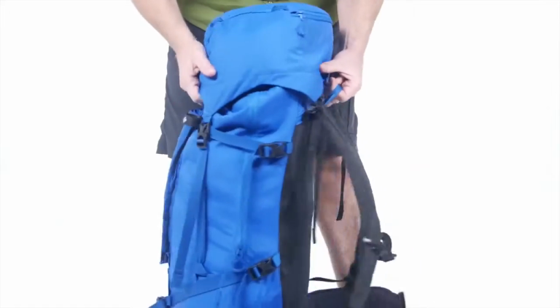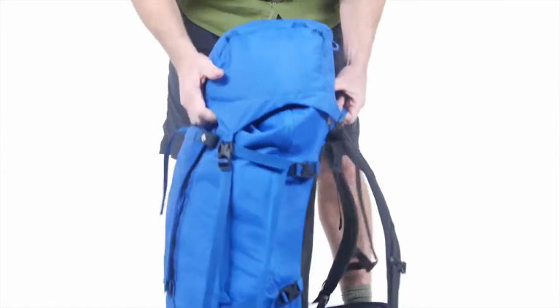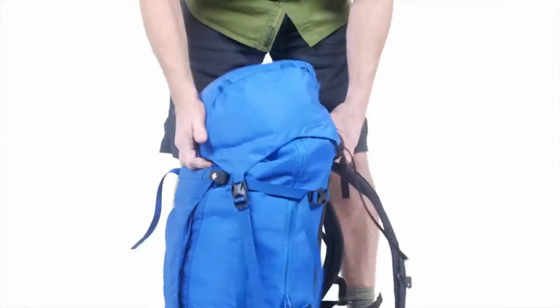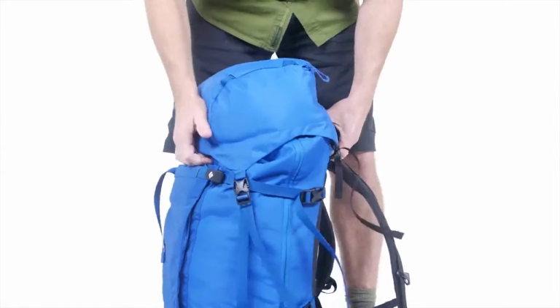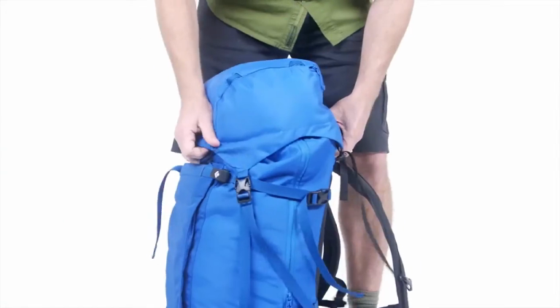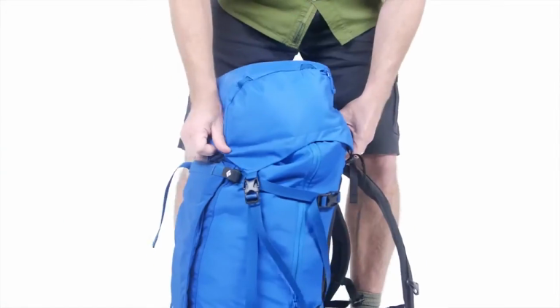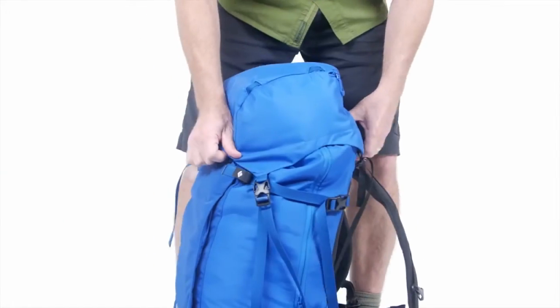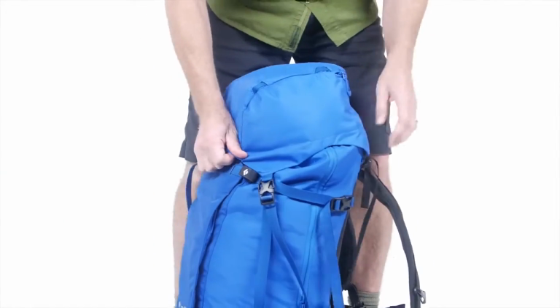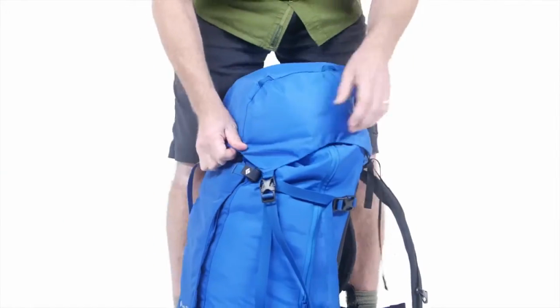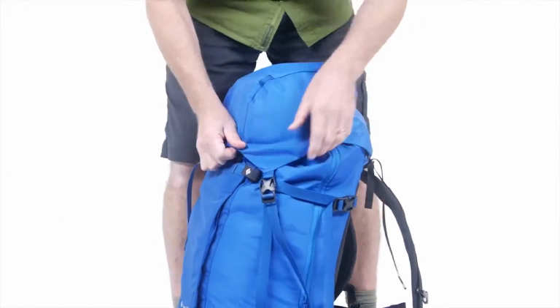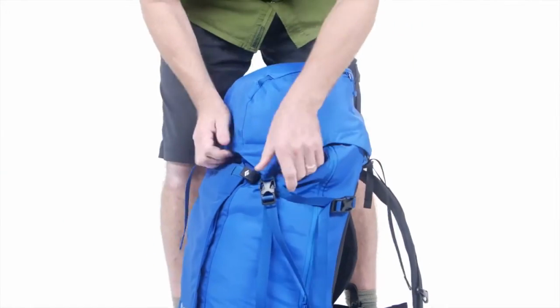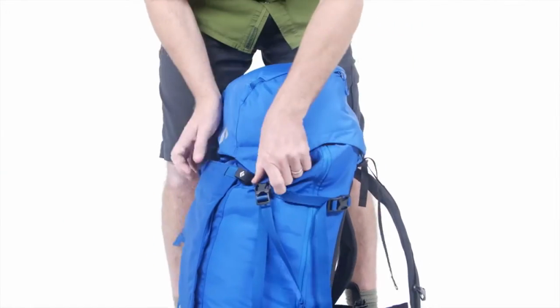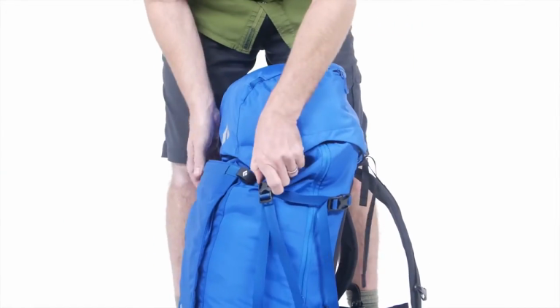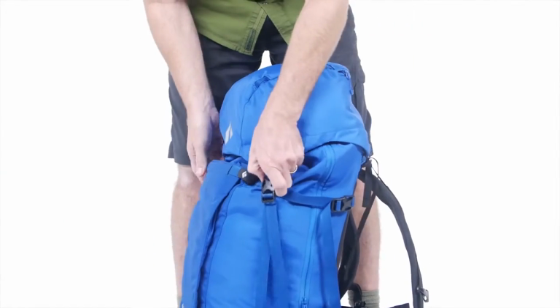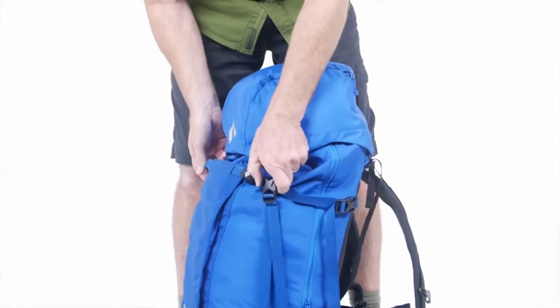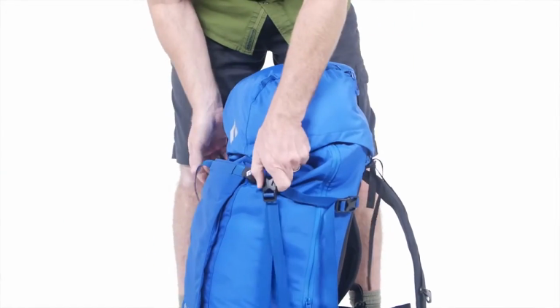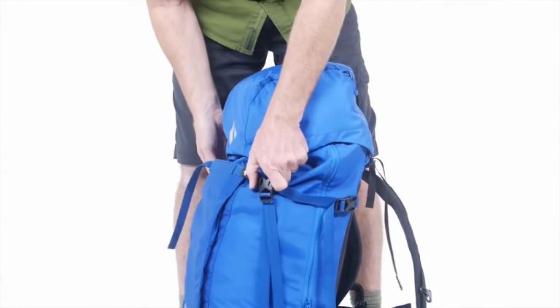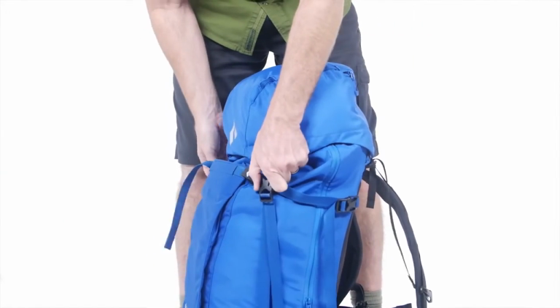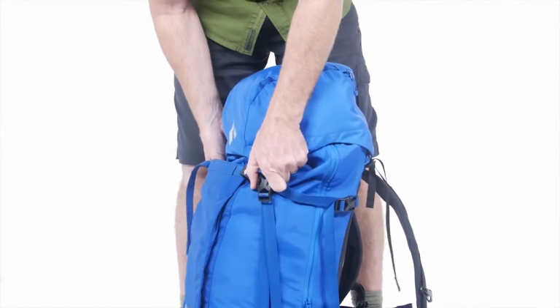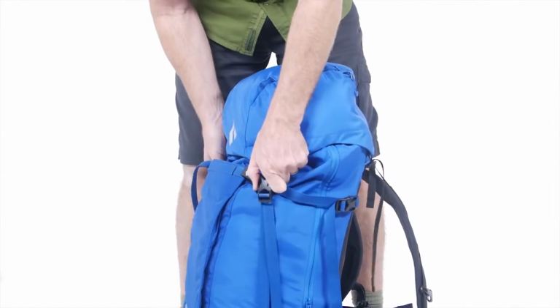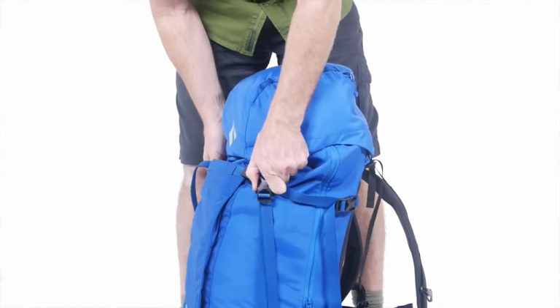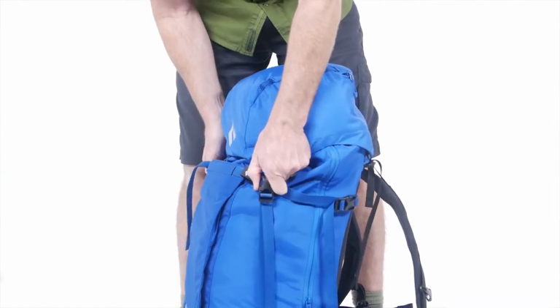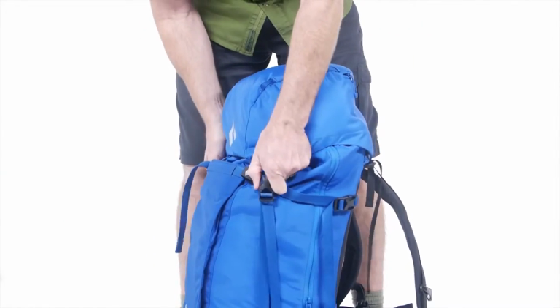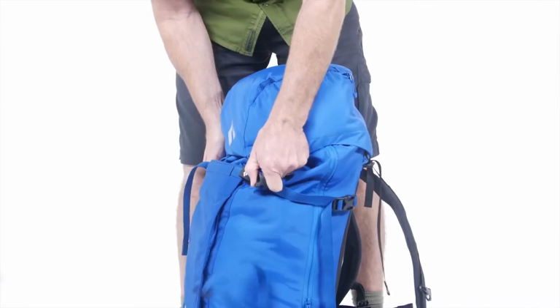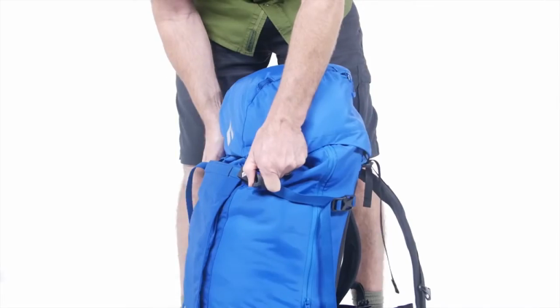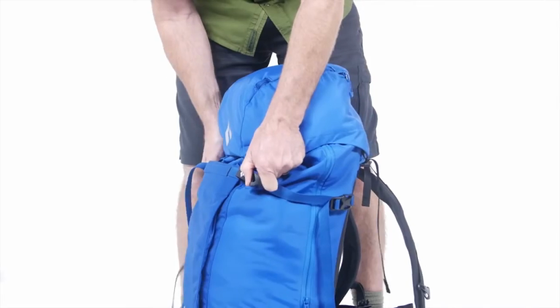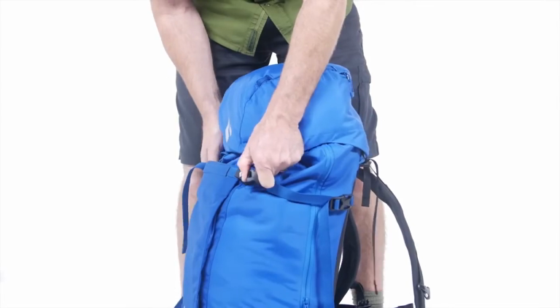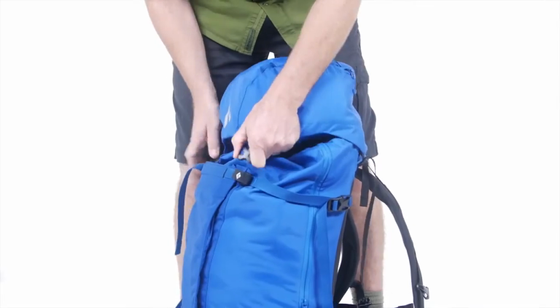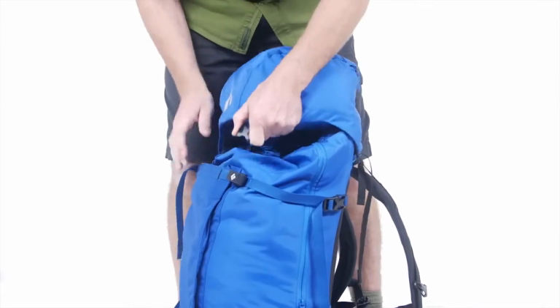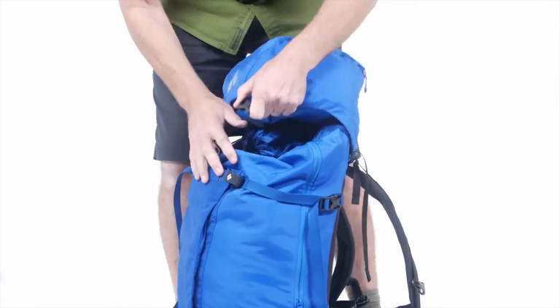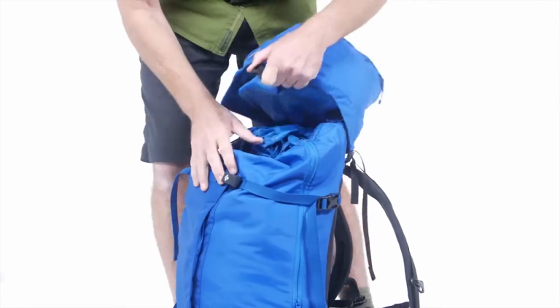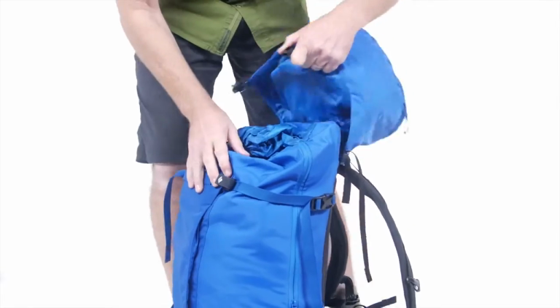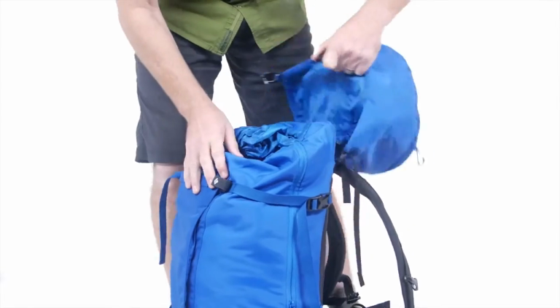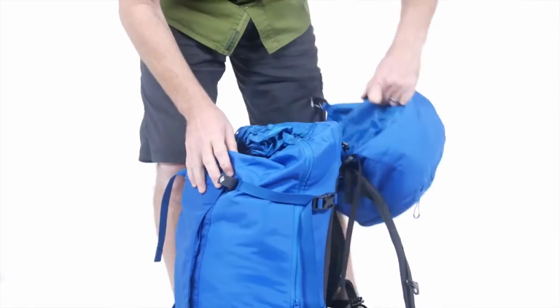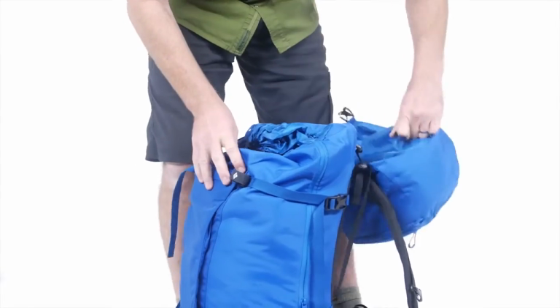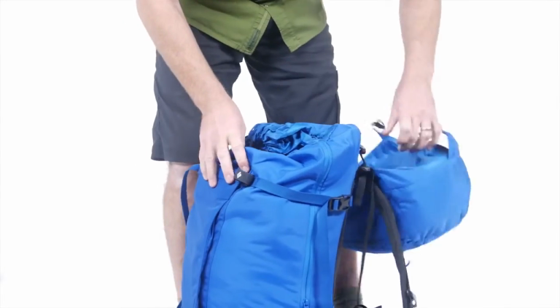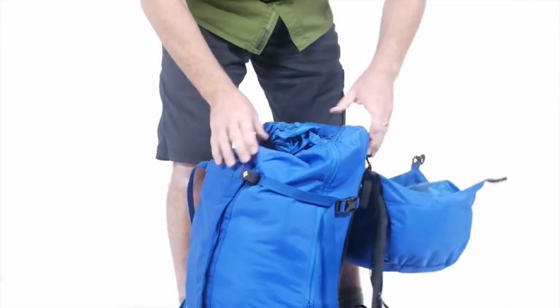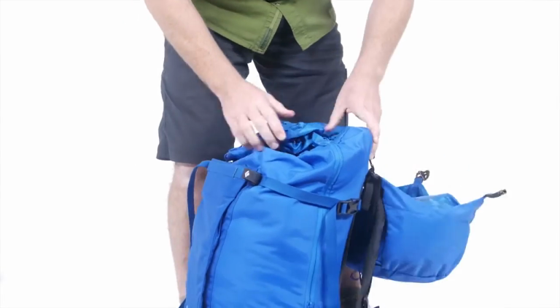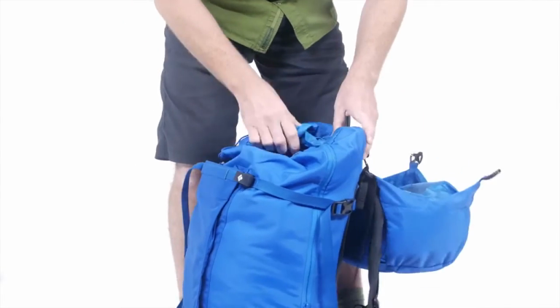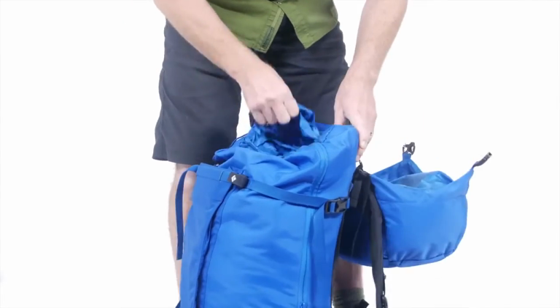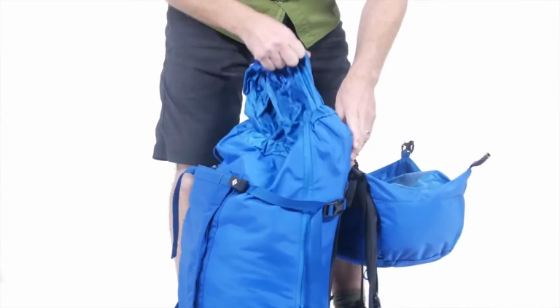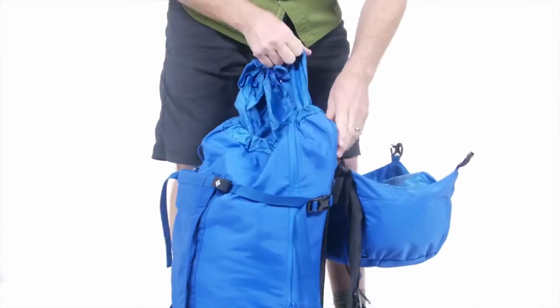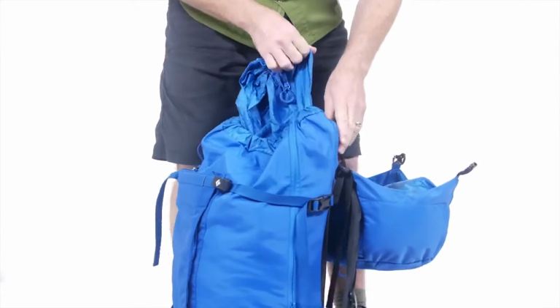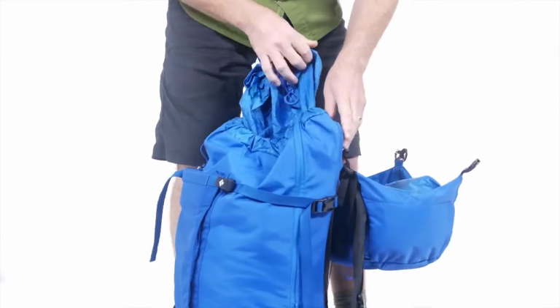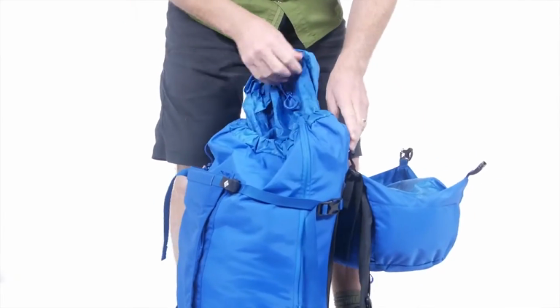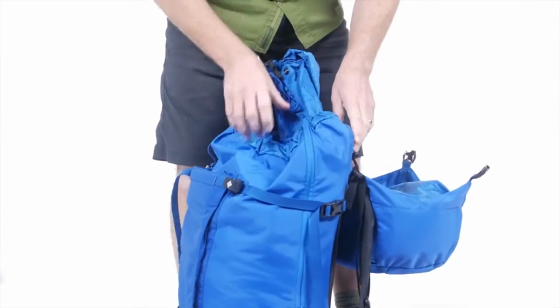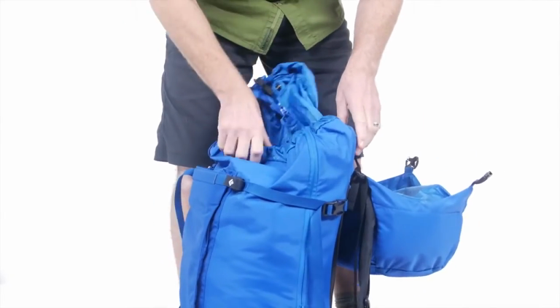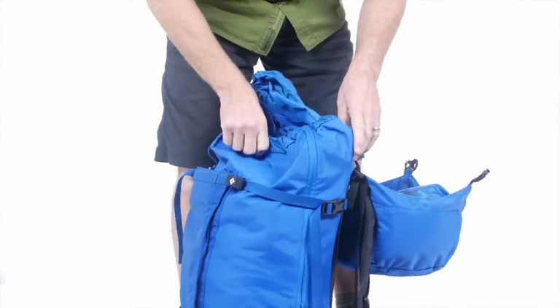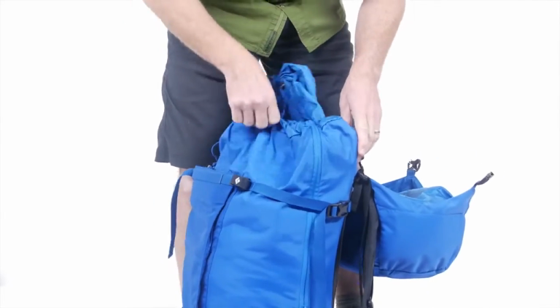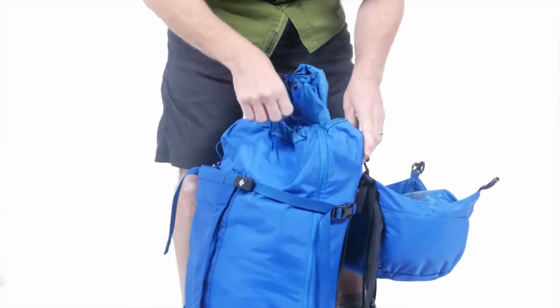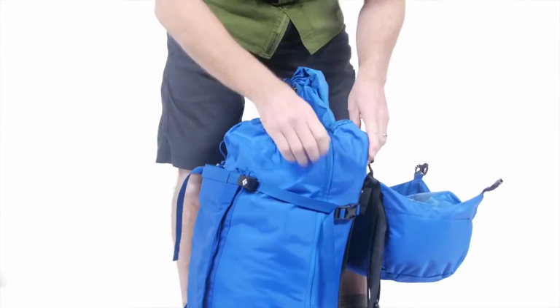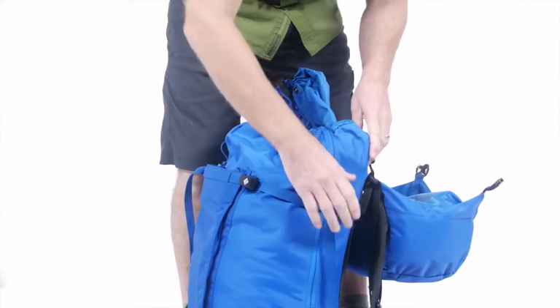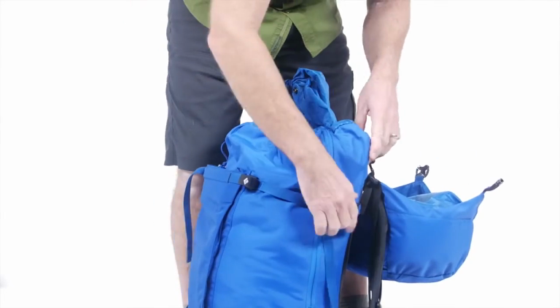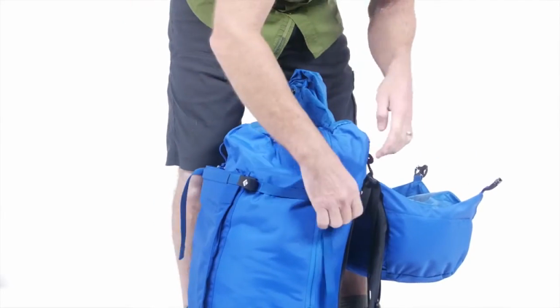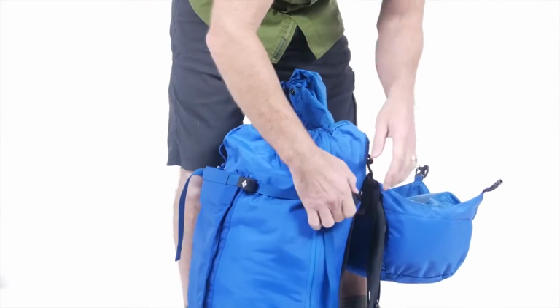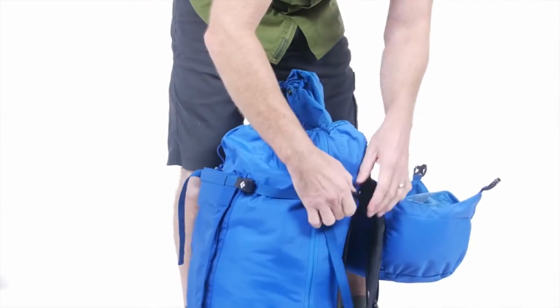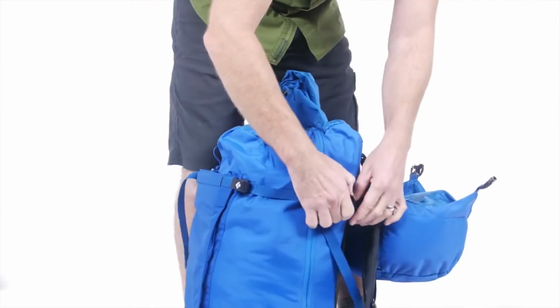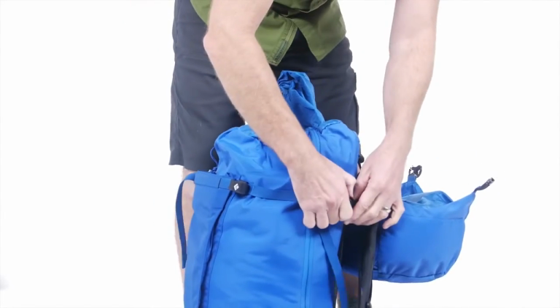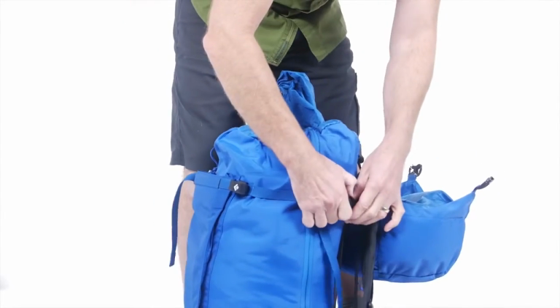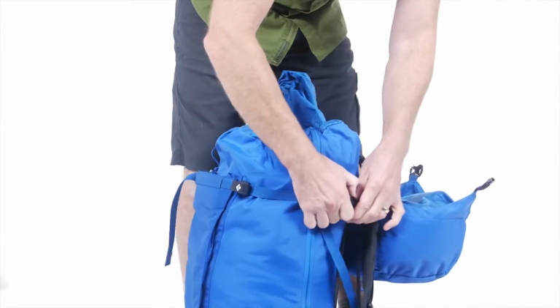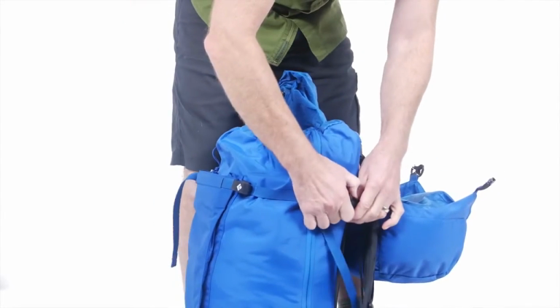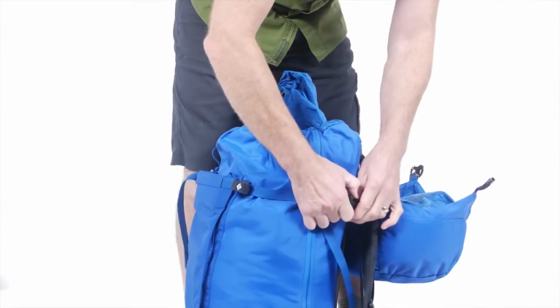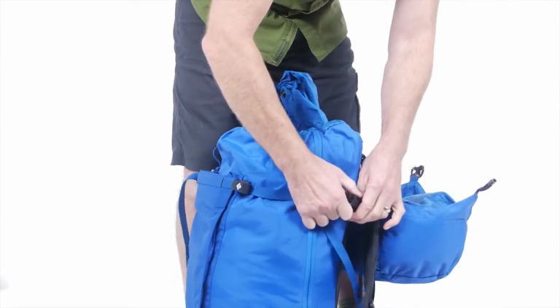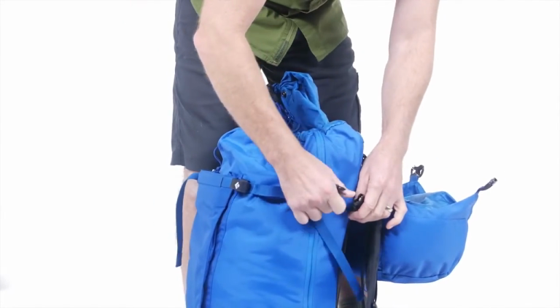With a top-loading removable lid, the packs are easy to load and unload, and a draw-cord skirt closure accommodates super gear-intensive trips.